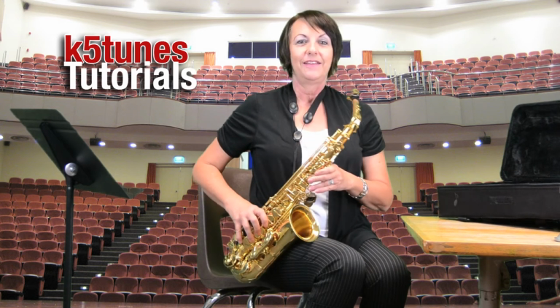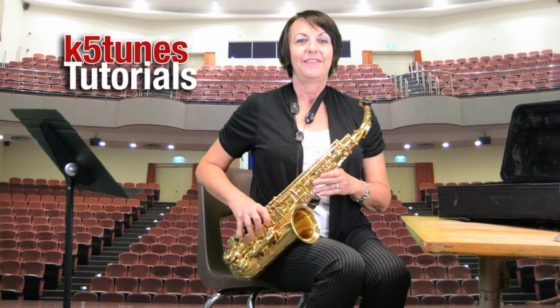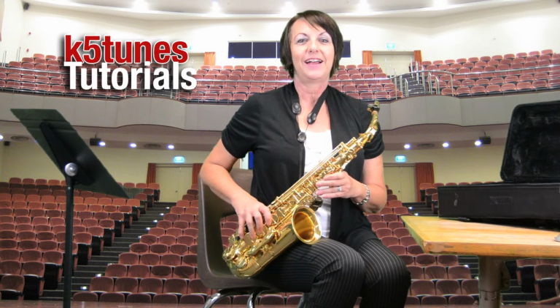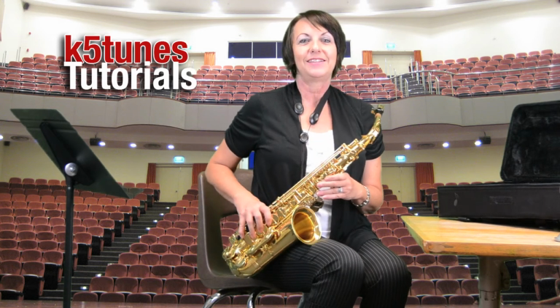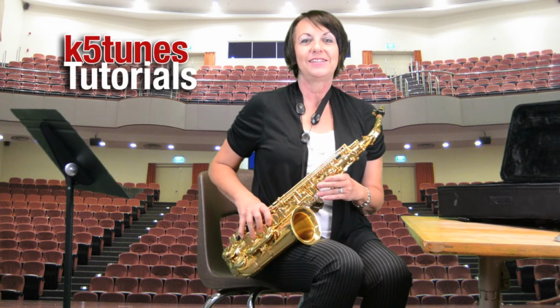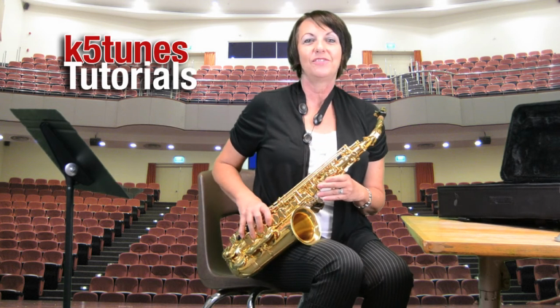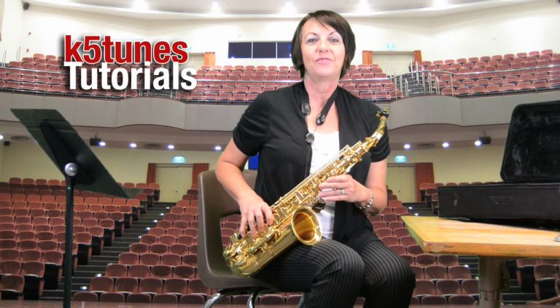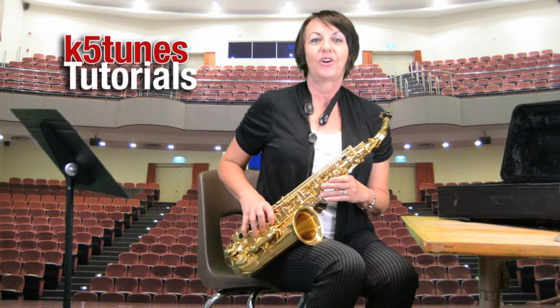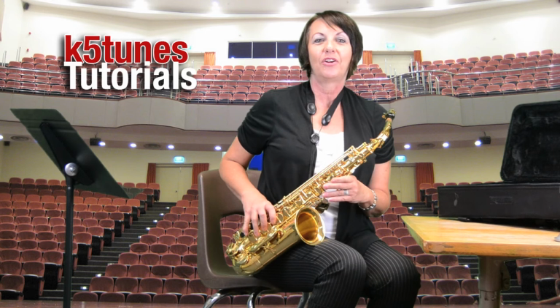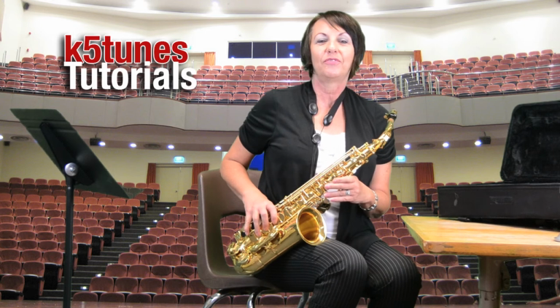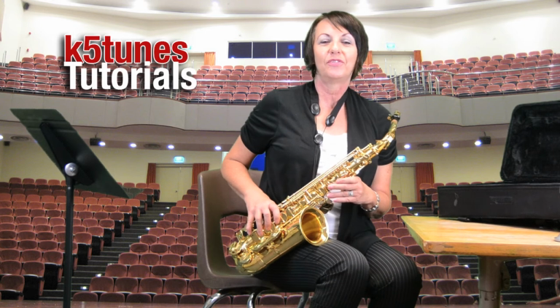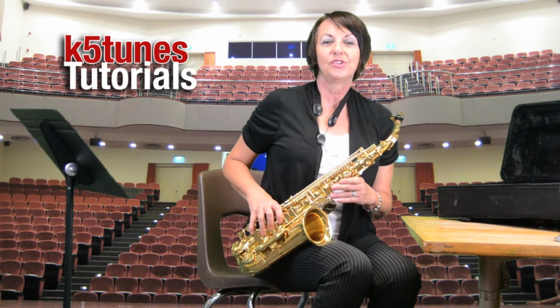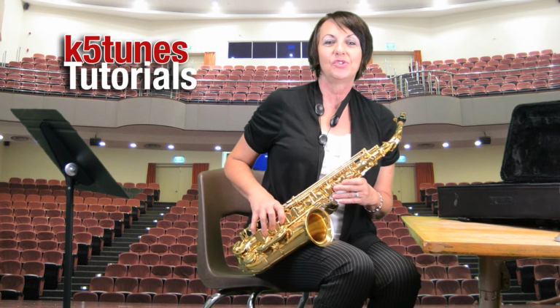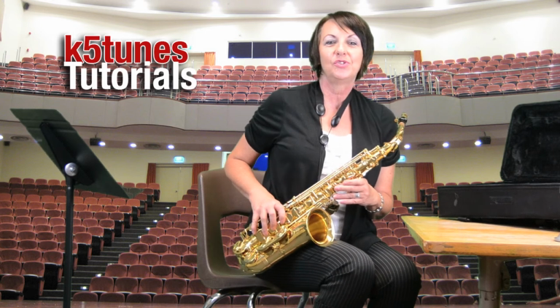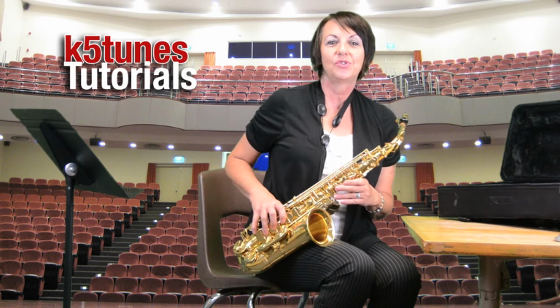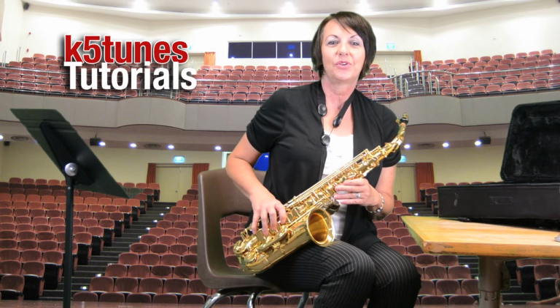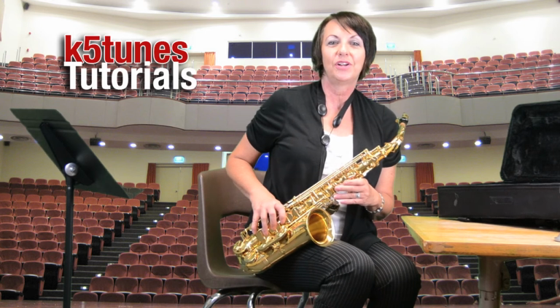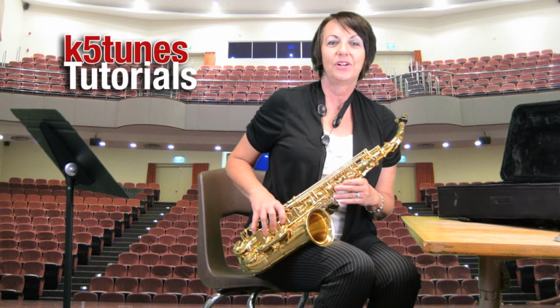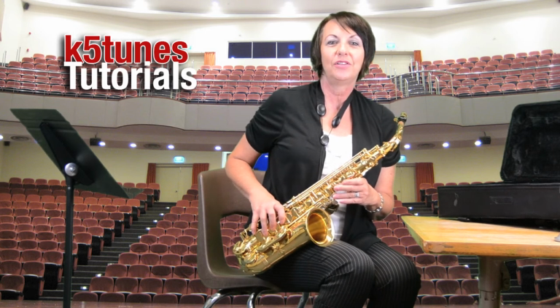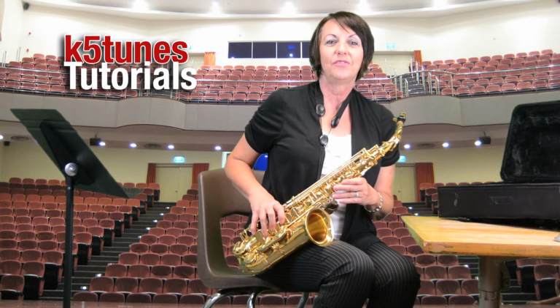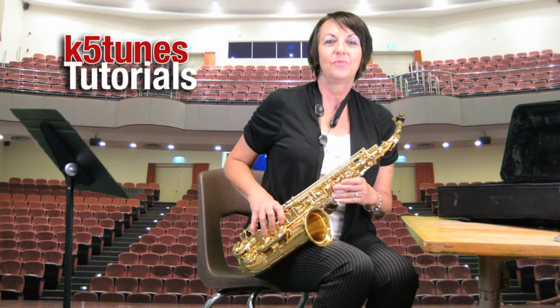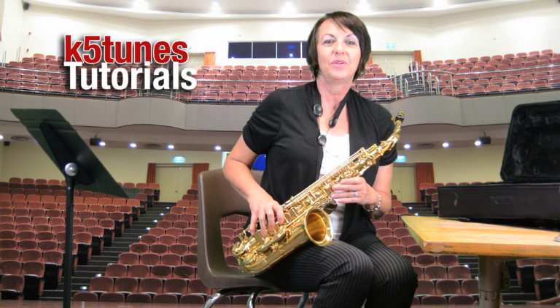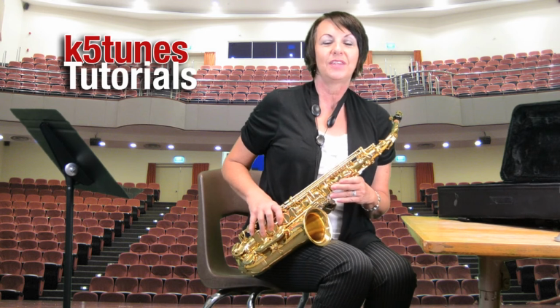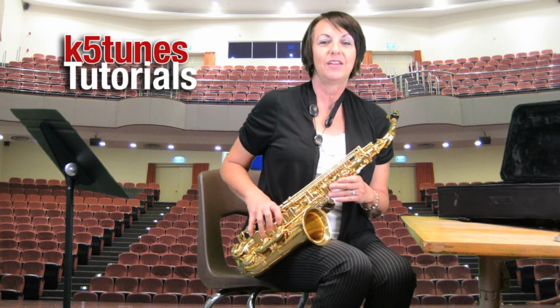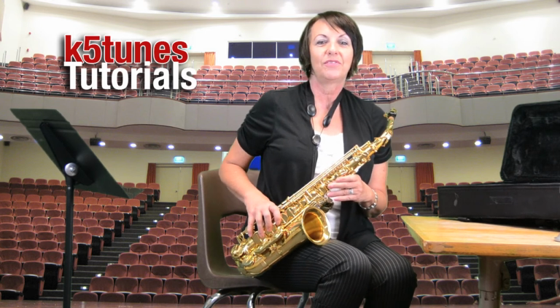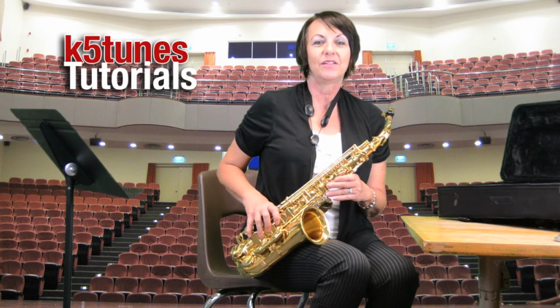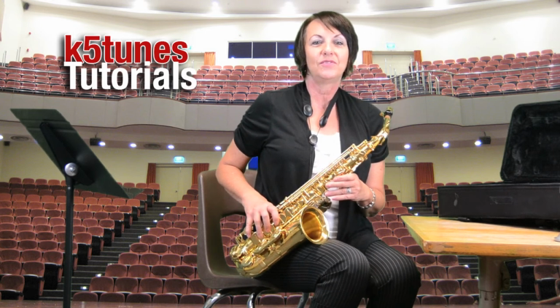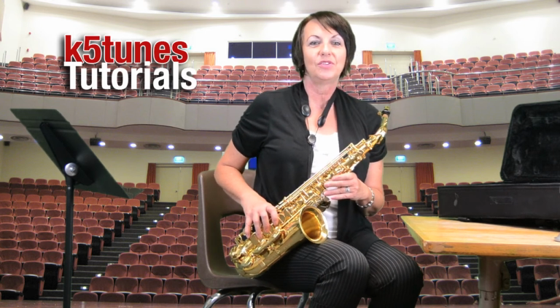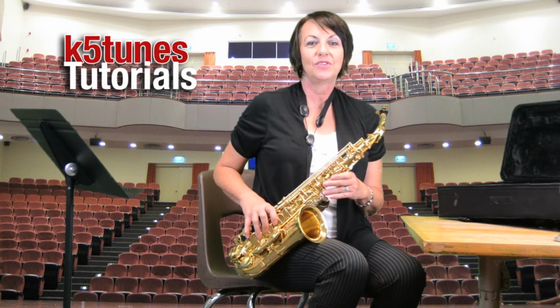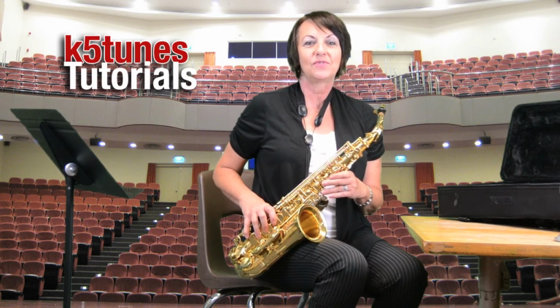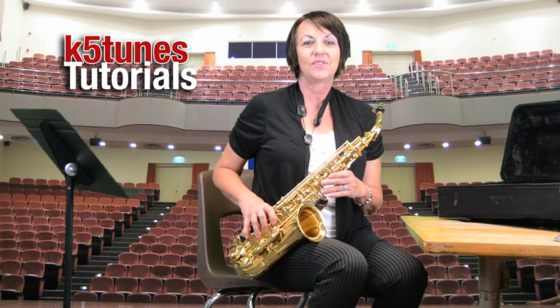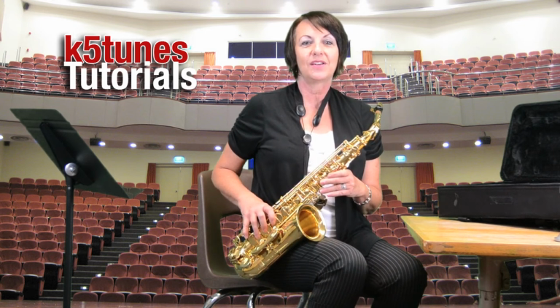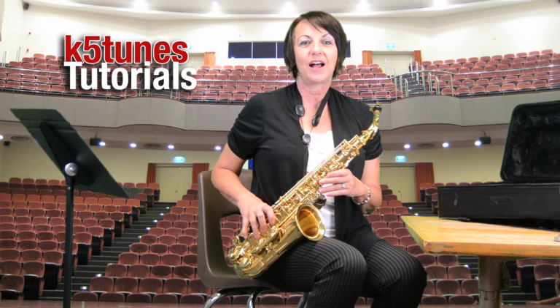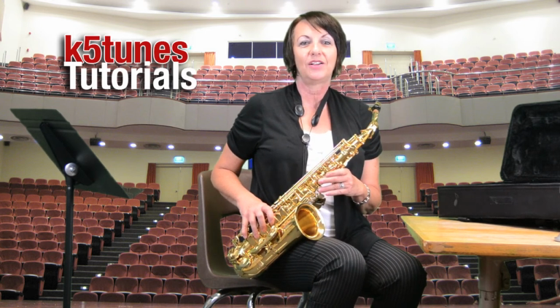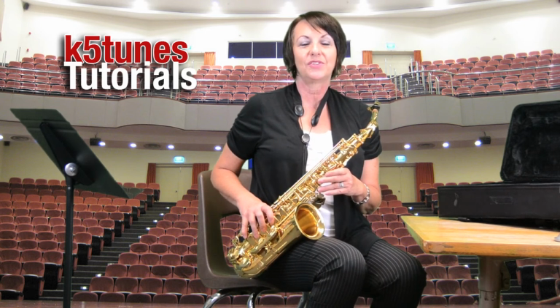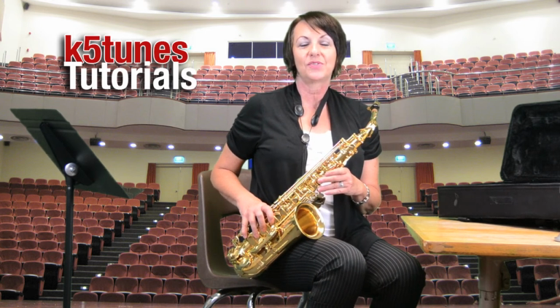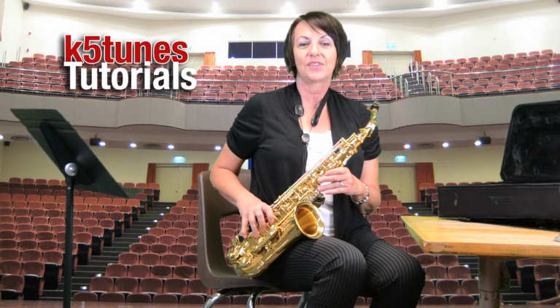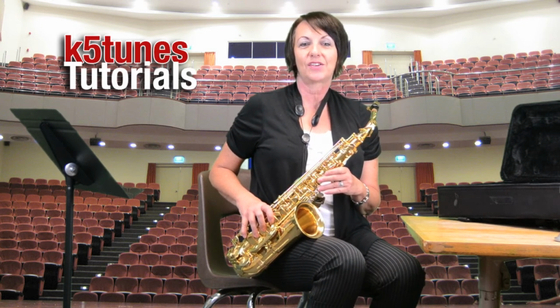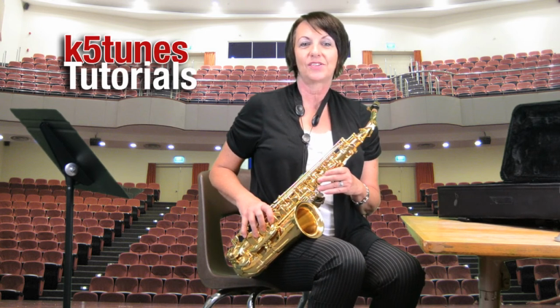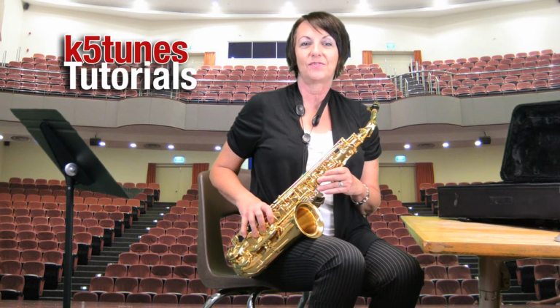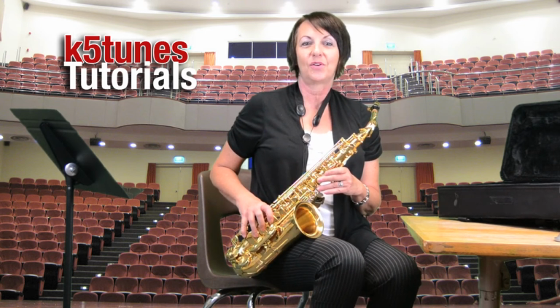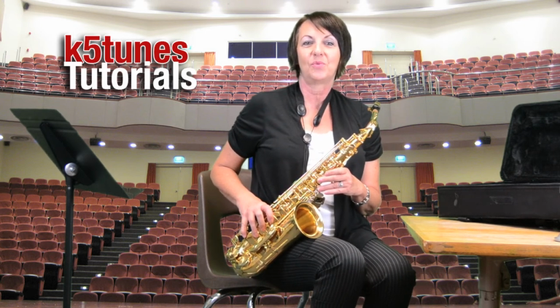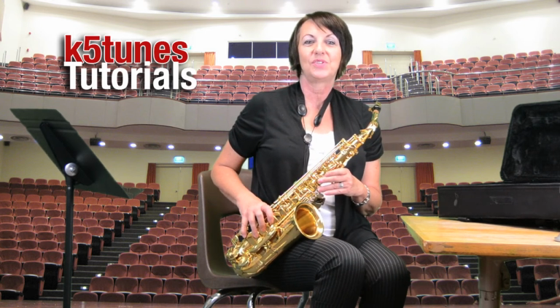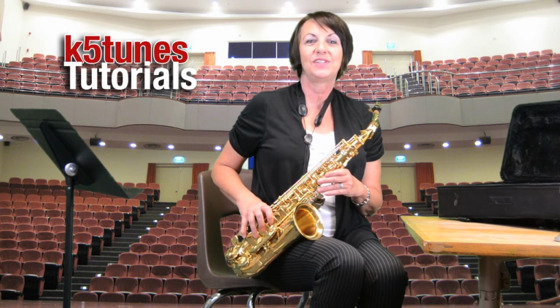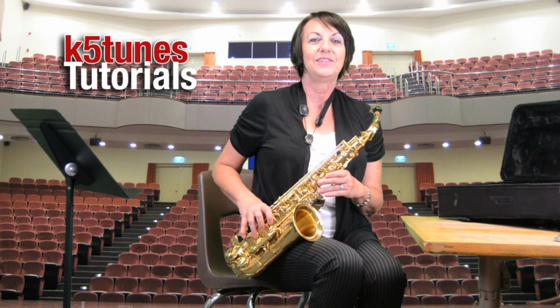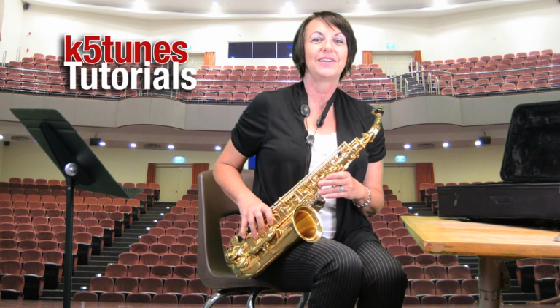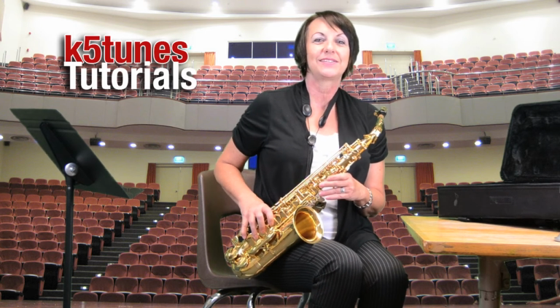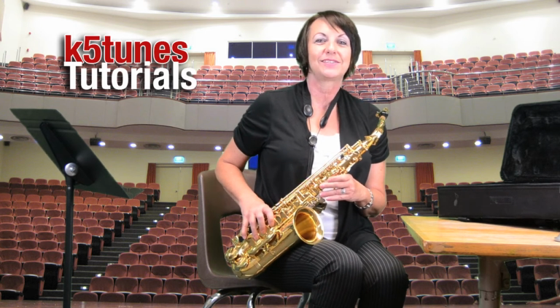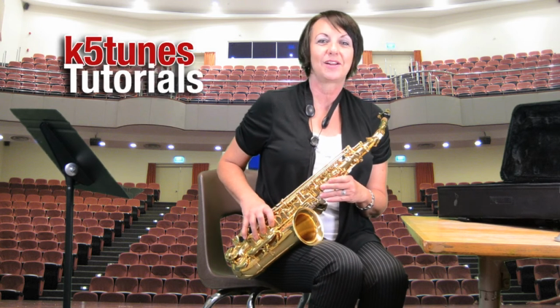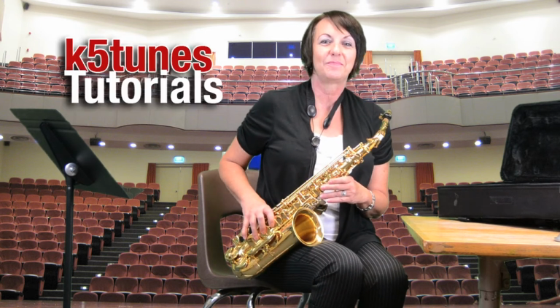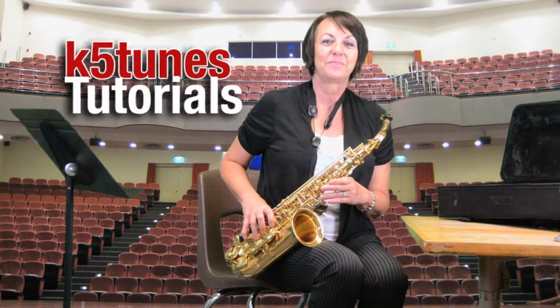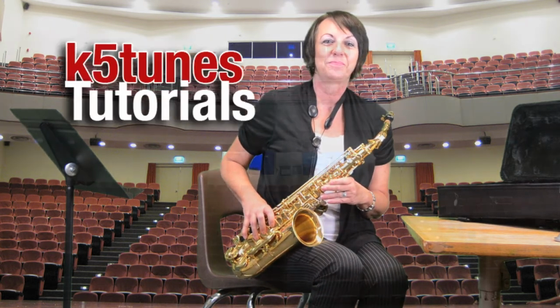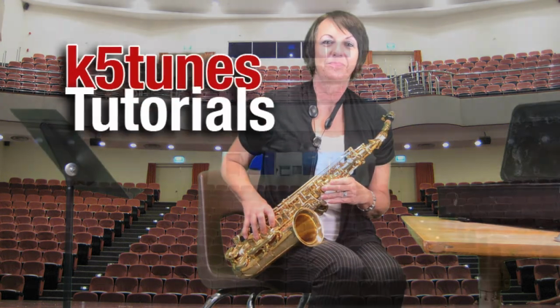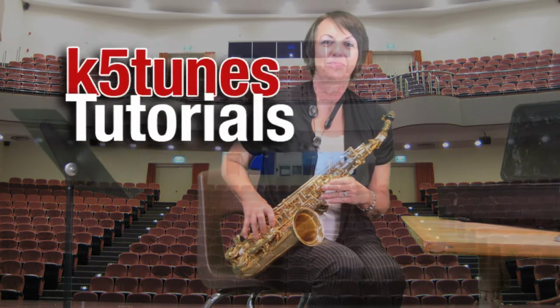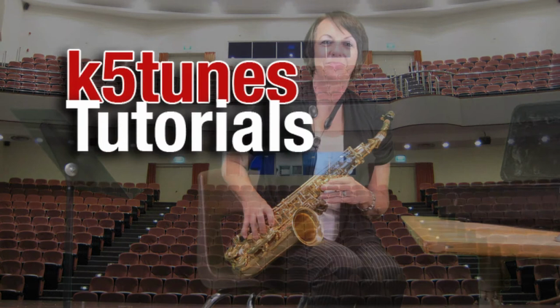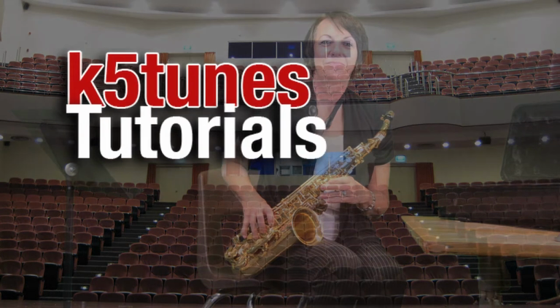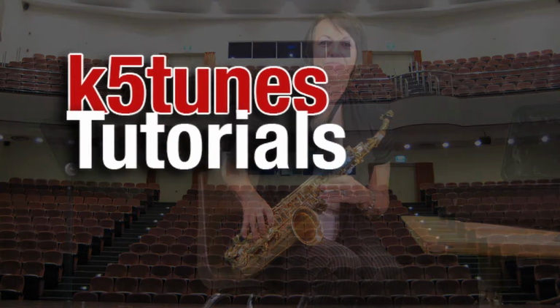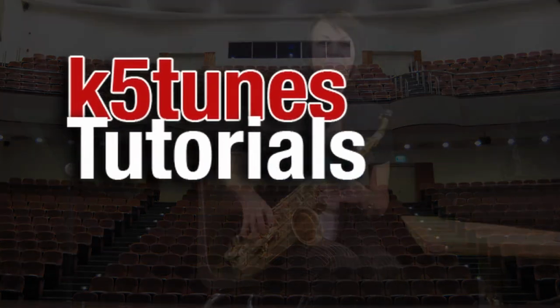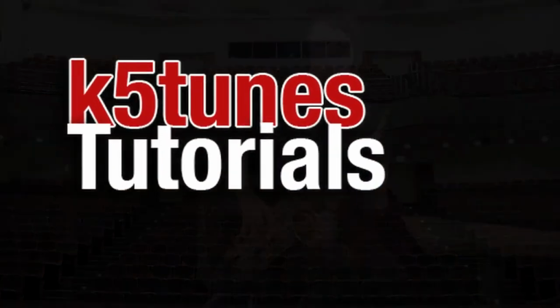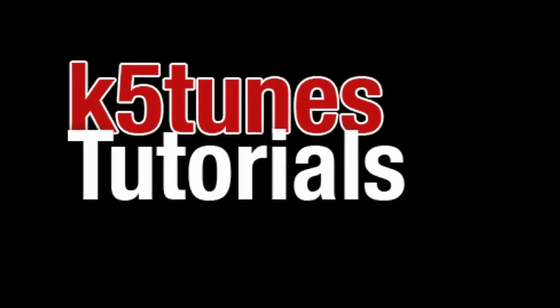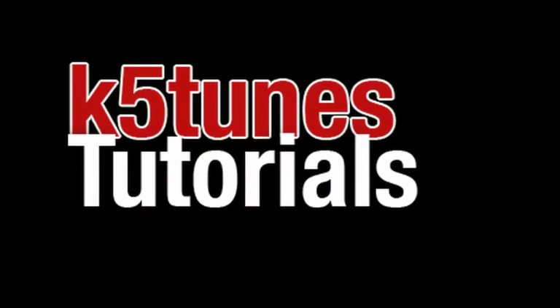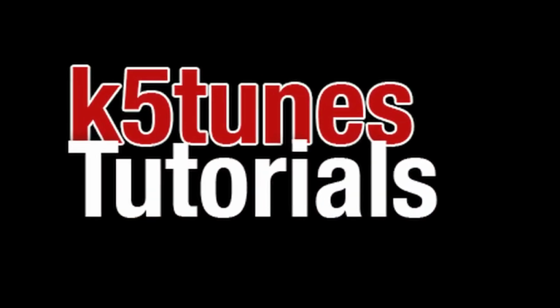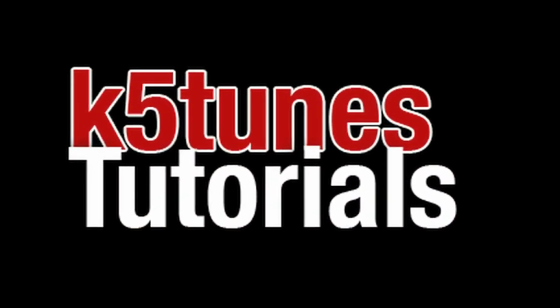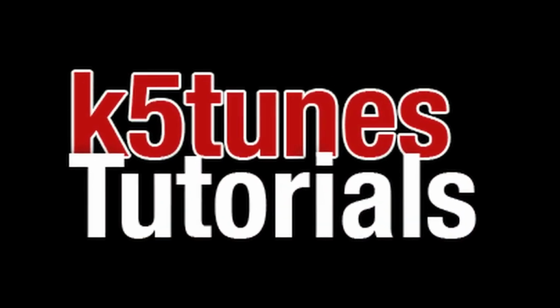That's it for our first tutorial with K5Tunes for the alto saxophone. We'll see you next time. Bye.